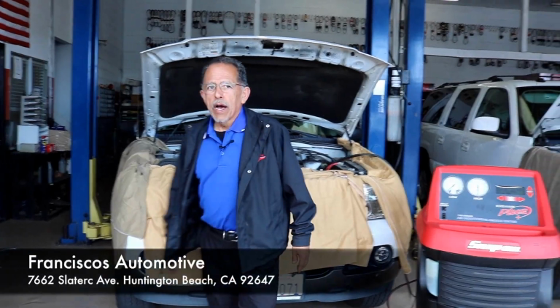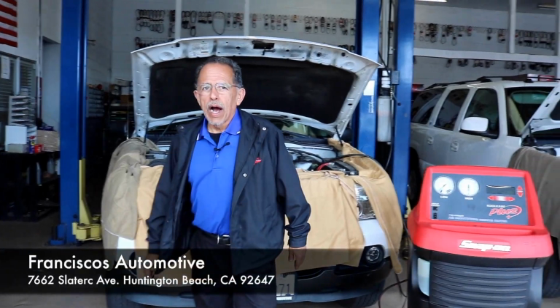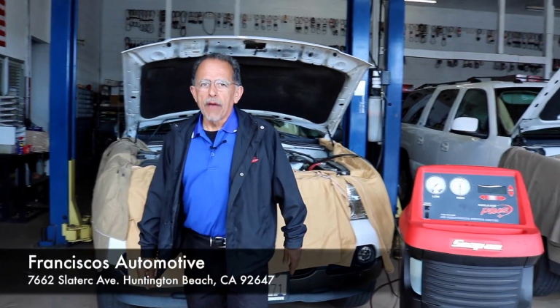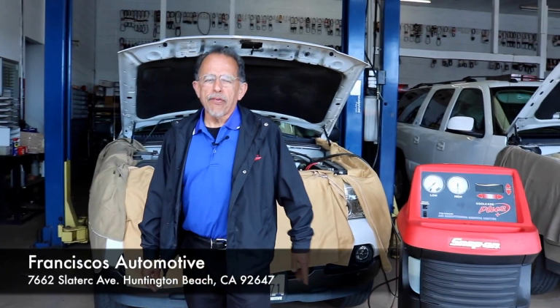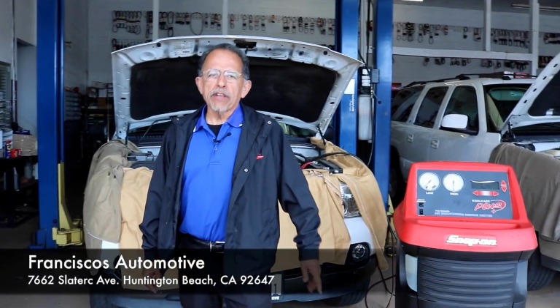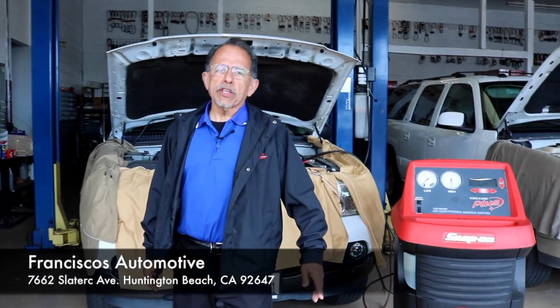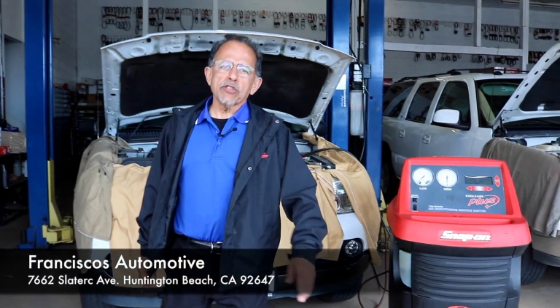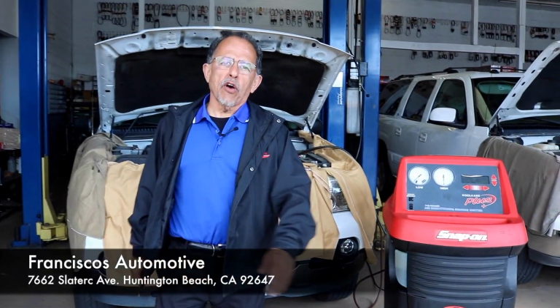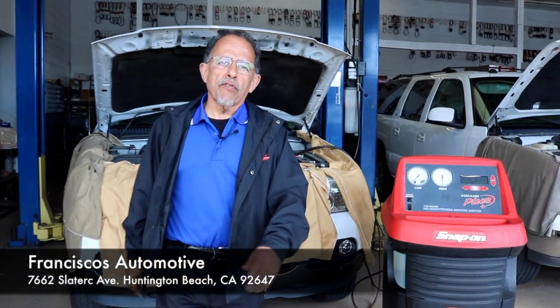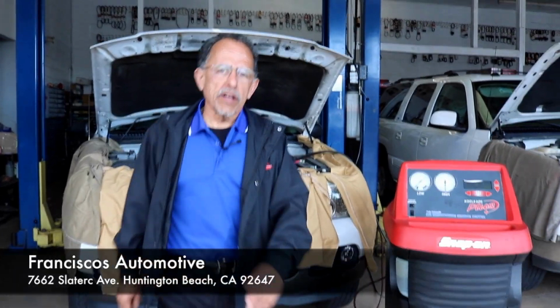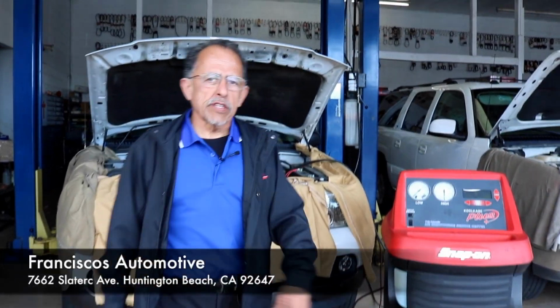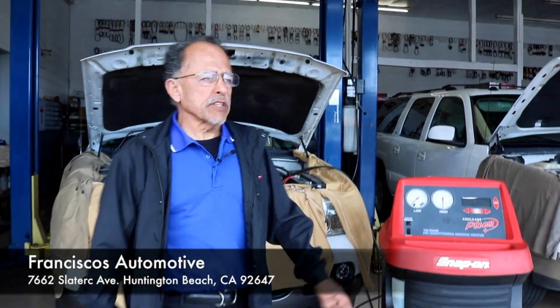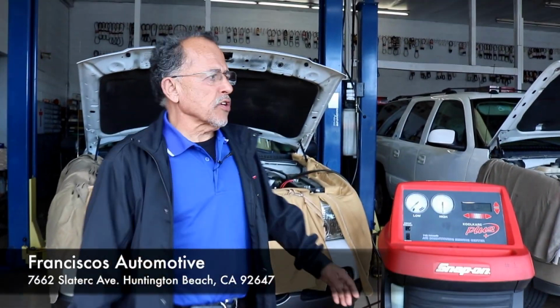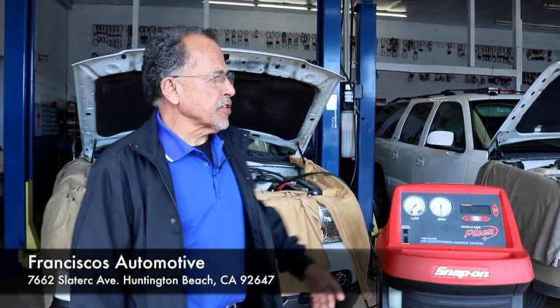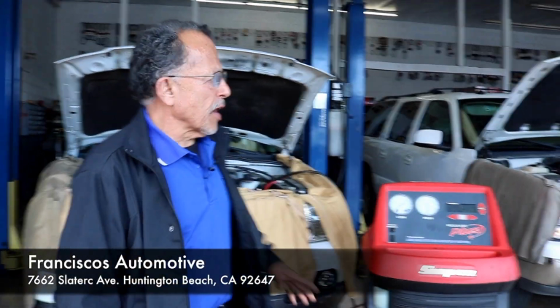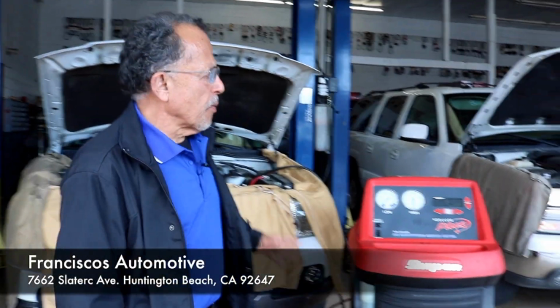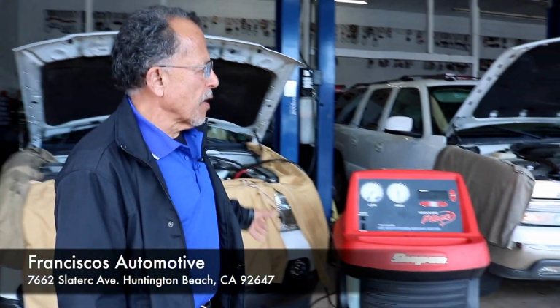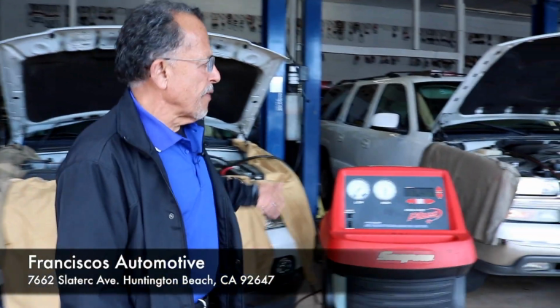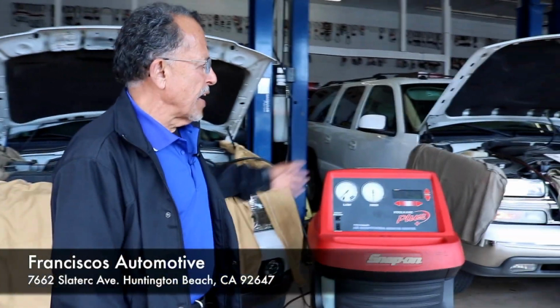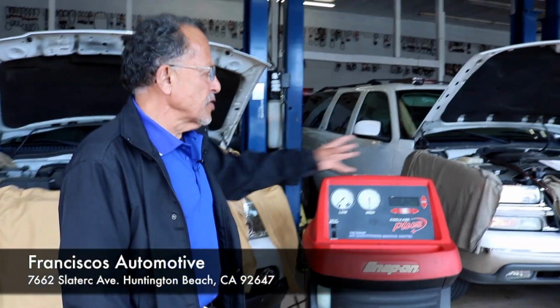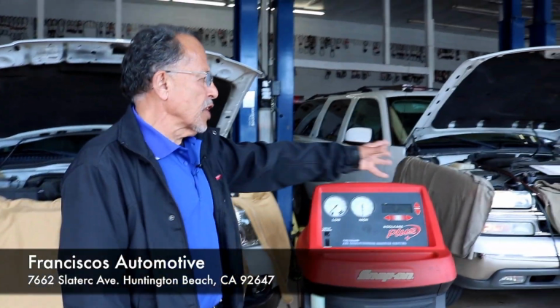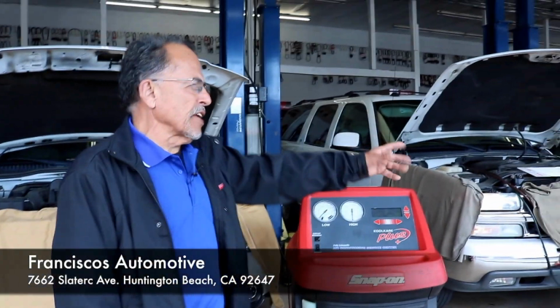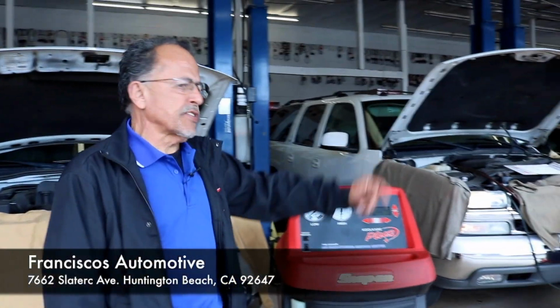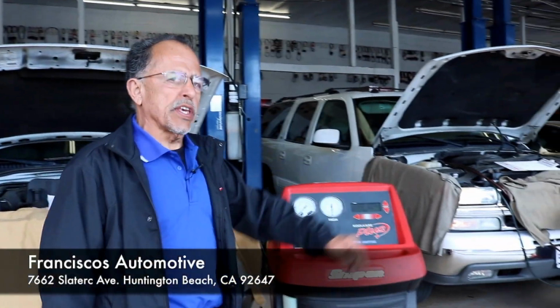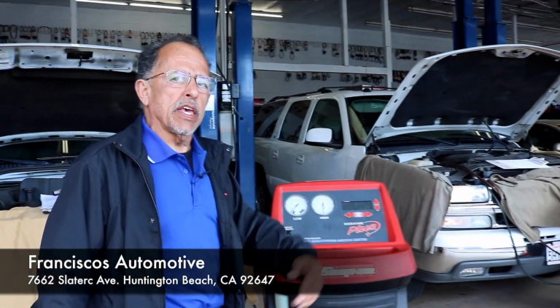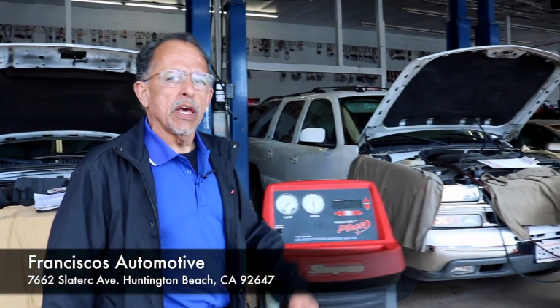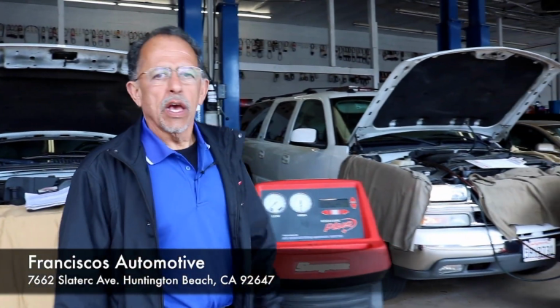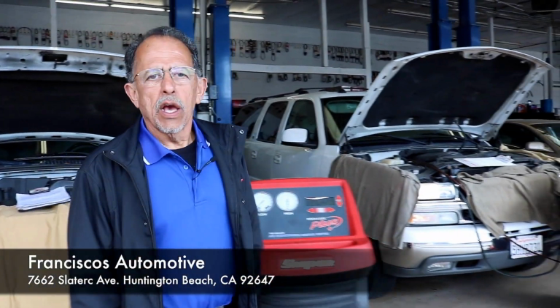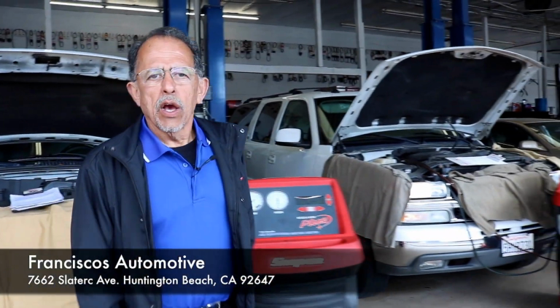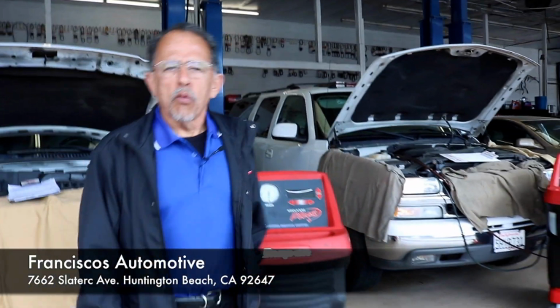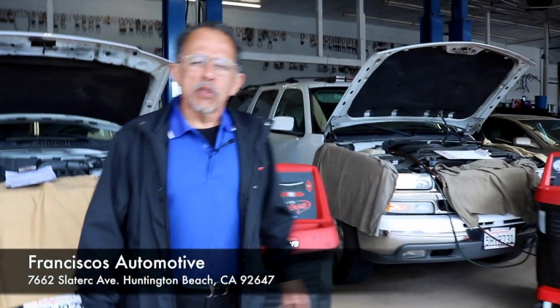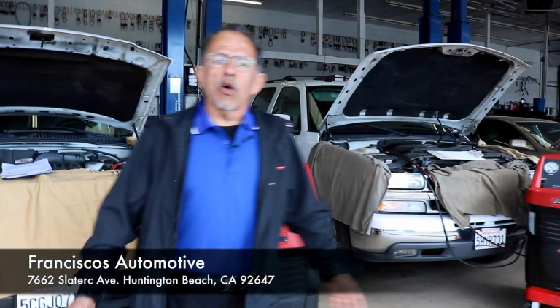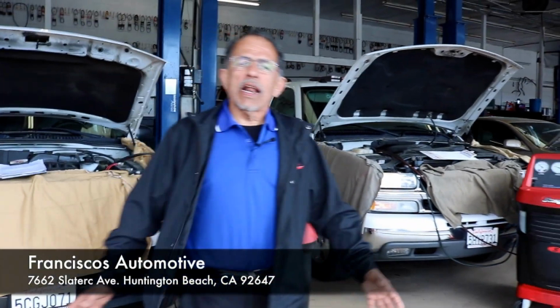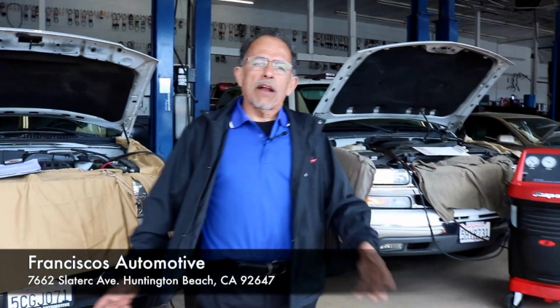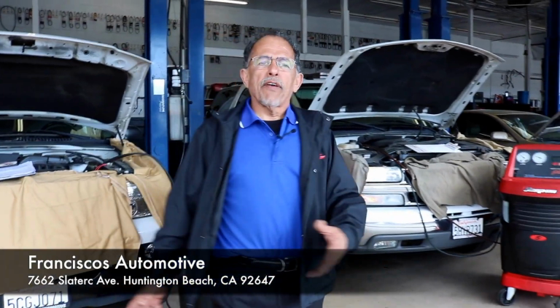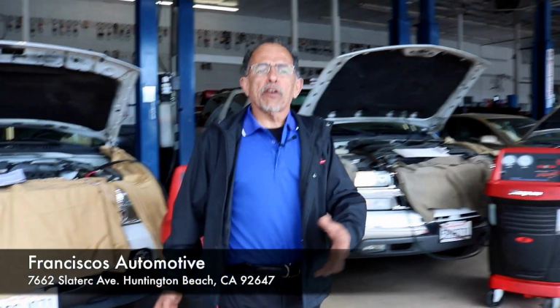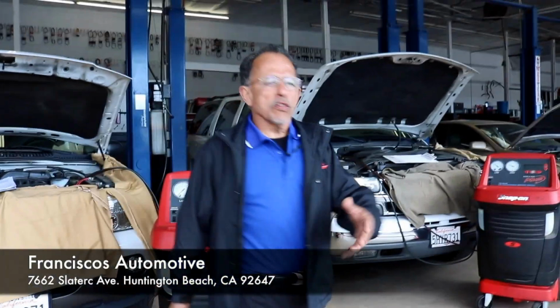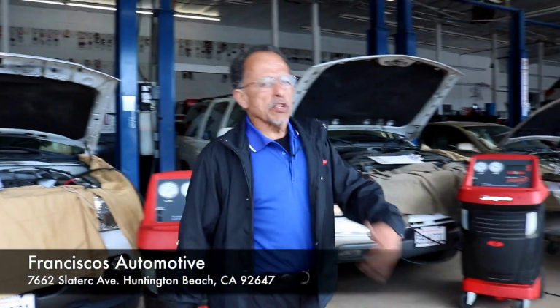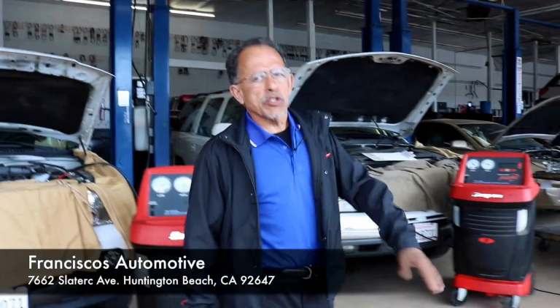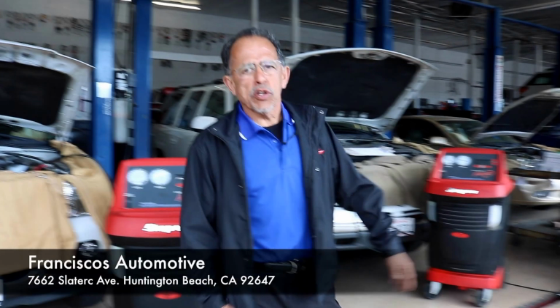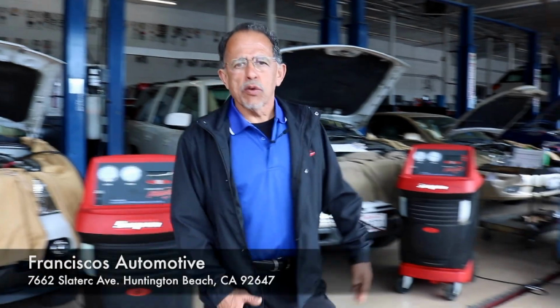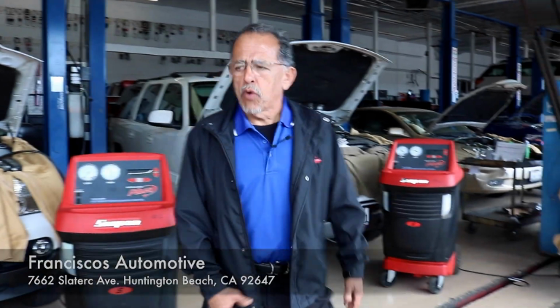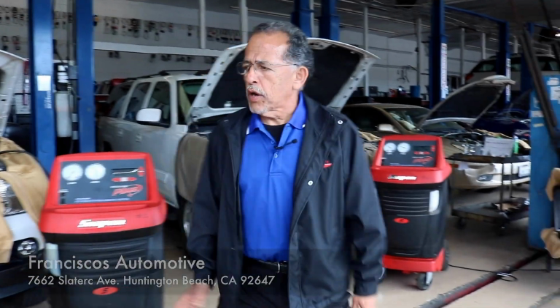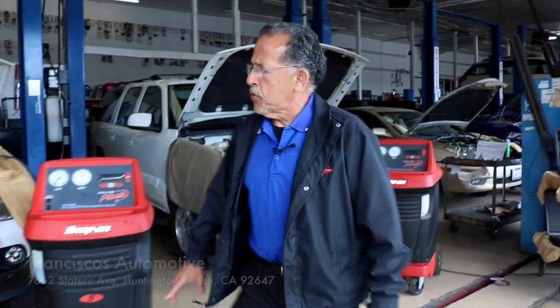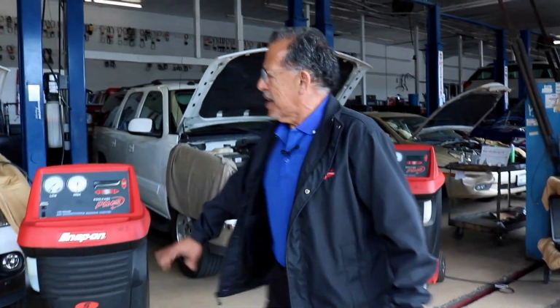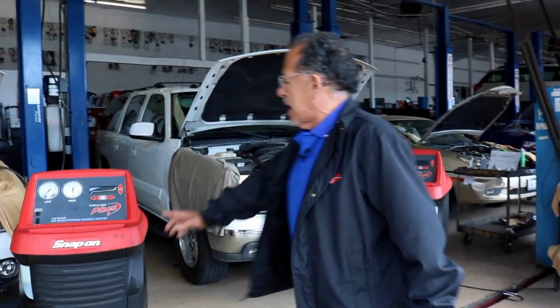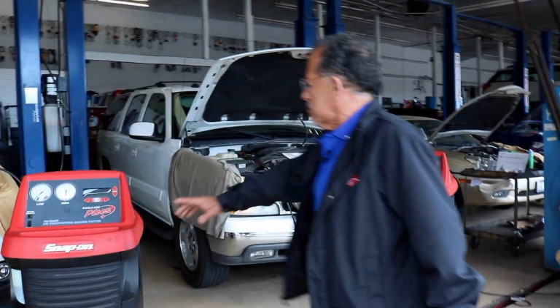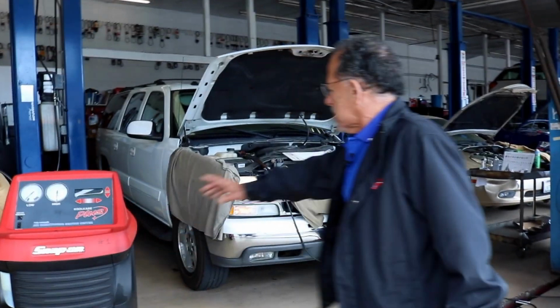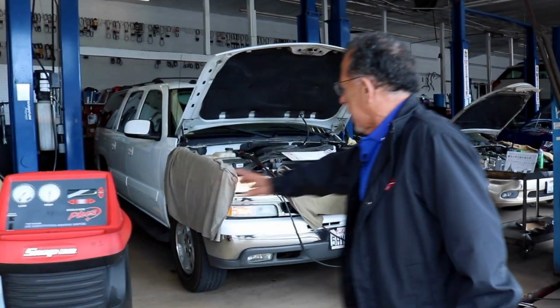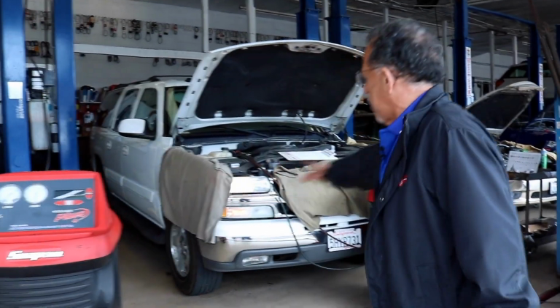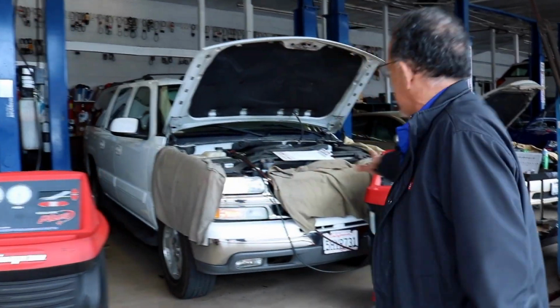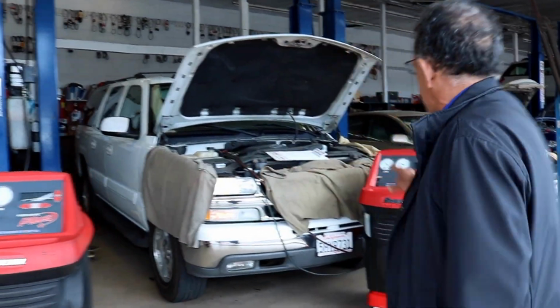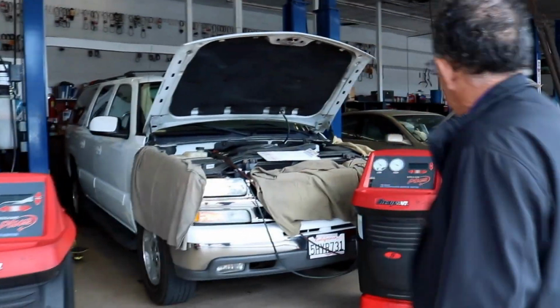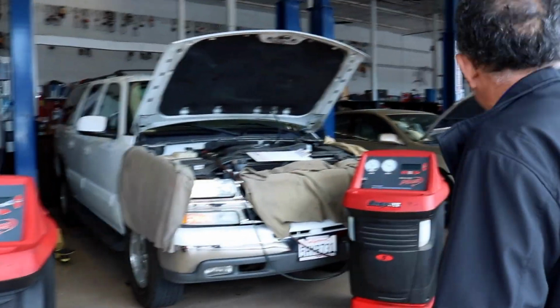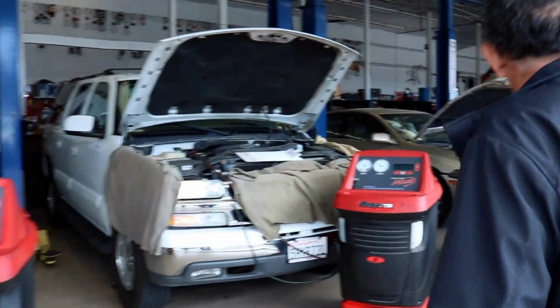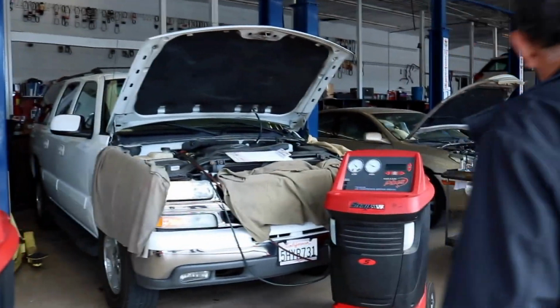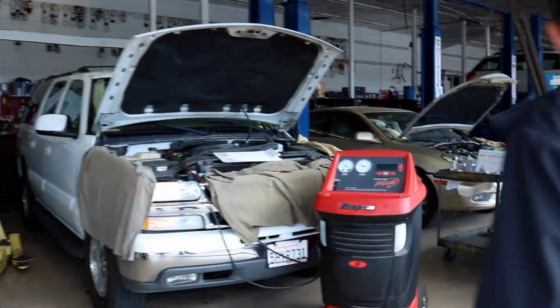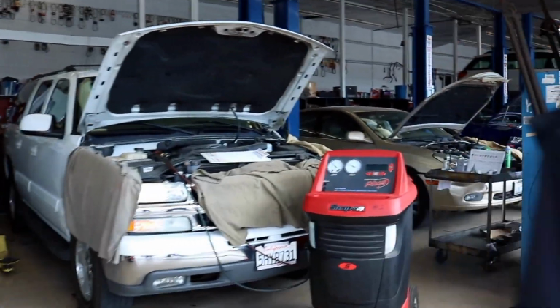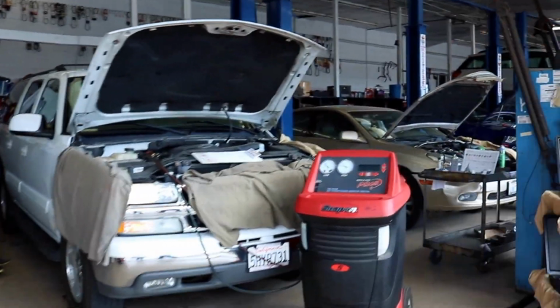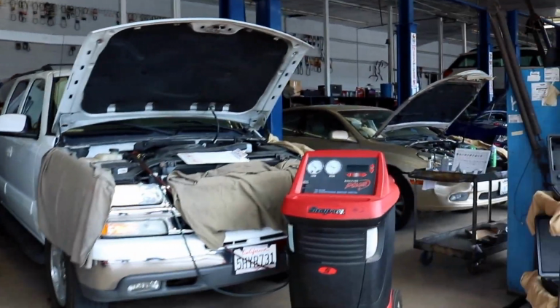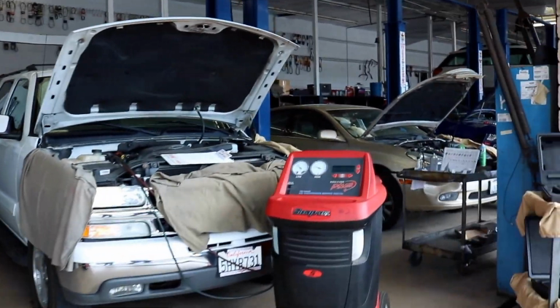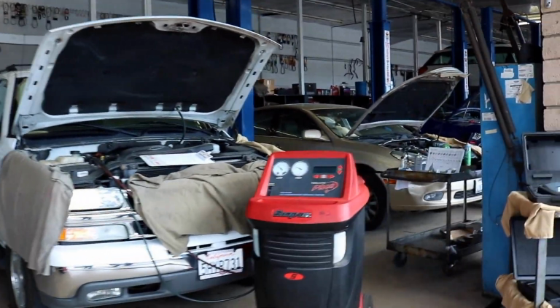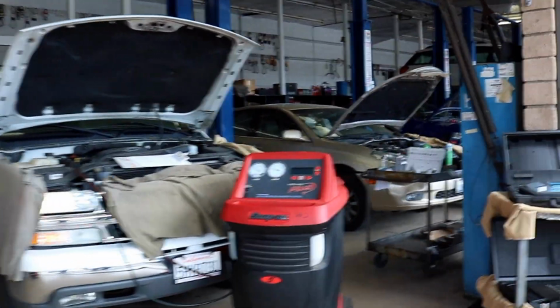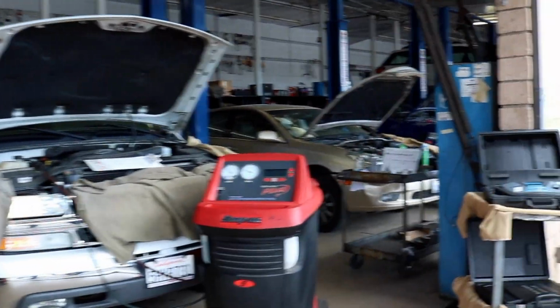Hi, Francisco's Automotive. As you can see, we do a lot of air conditioning work. We got a couple of machines here, a couple of other ones over there.